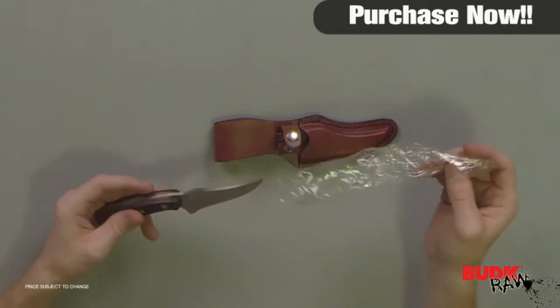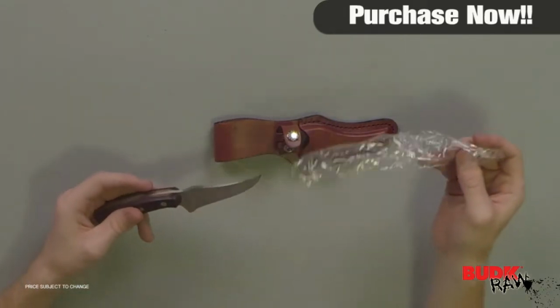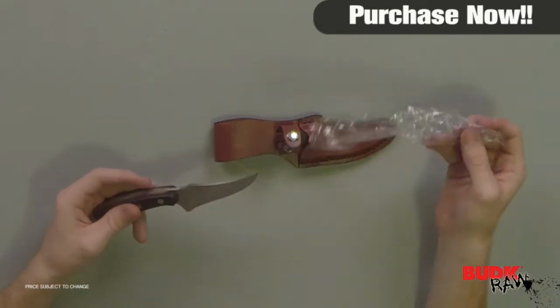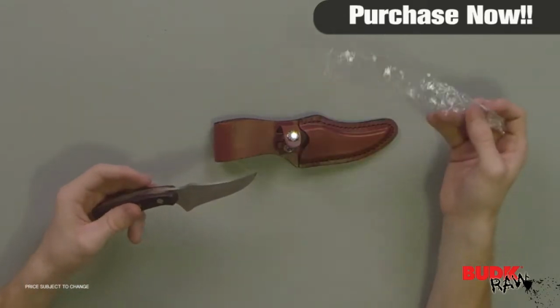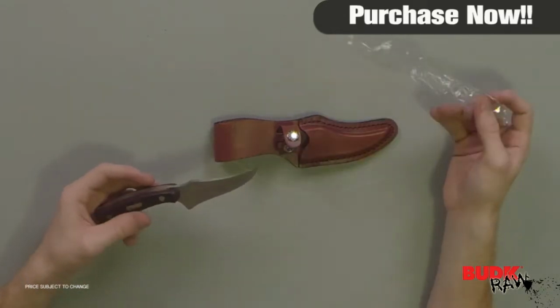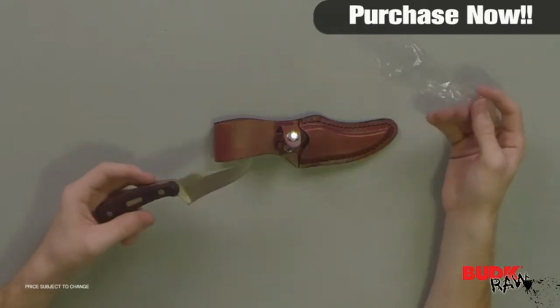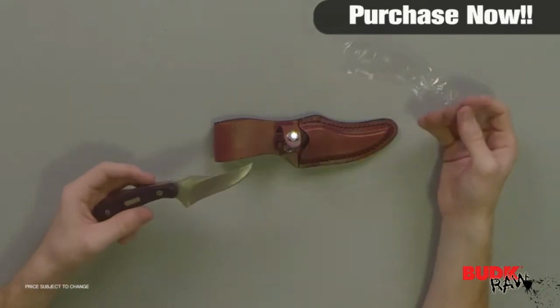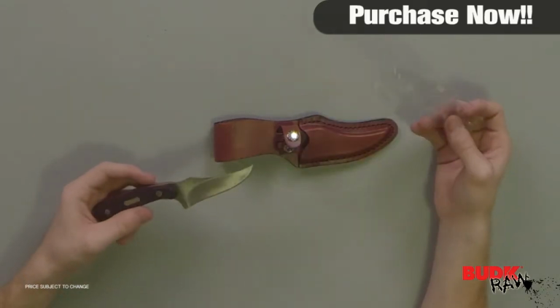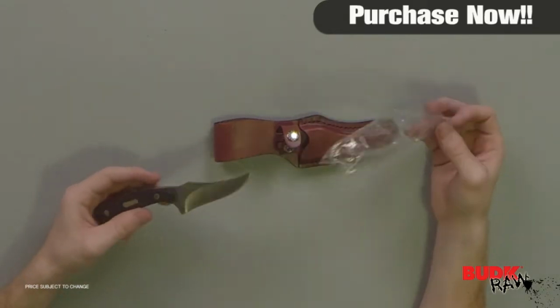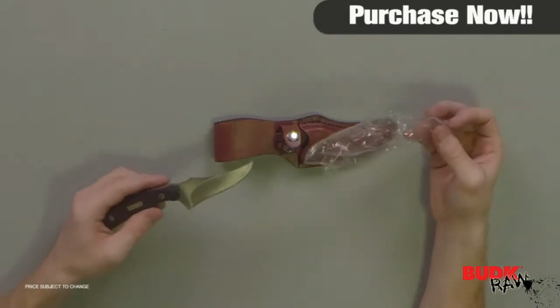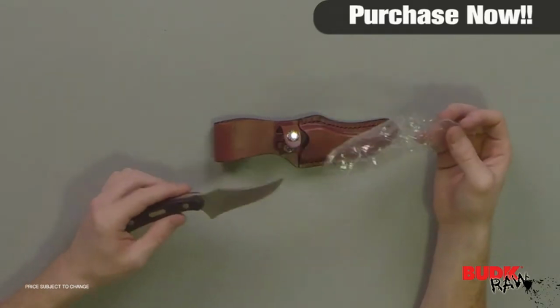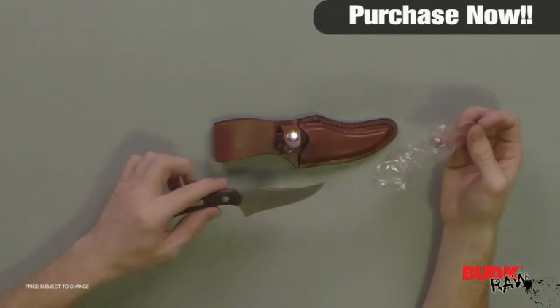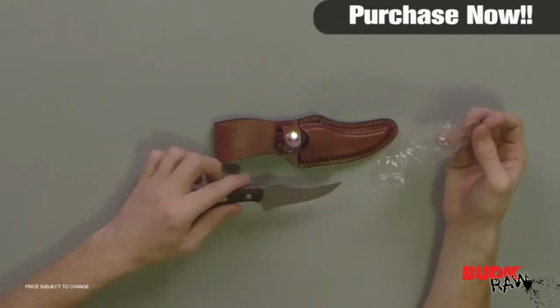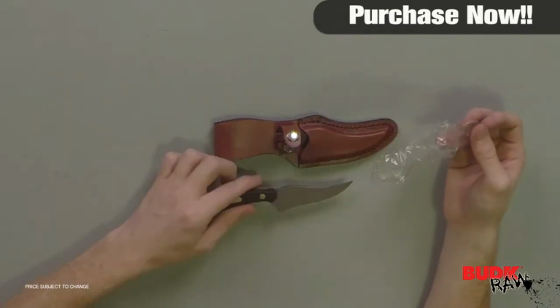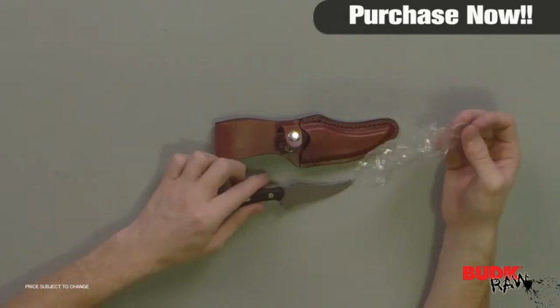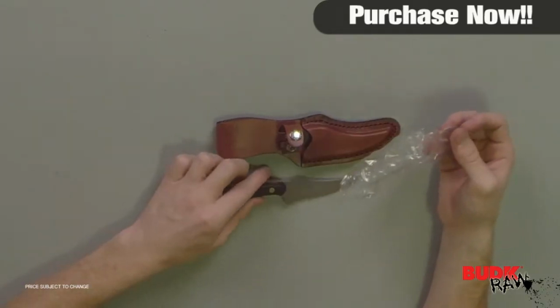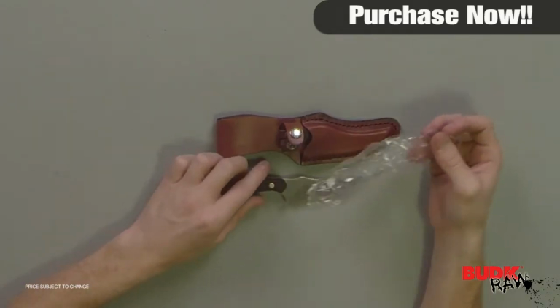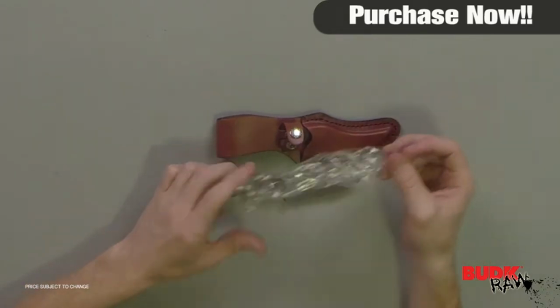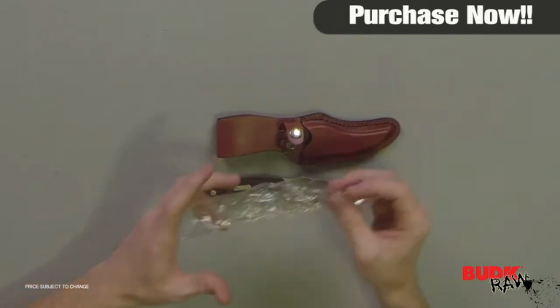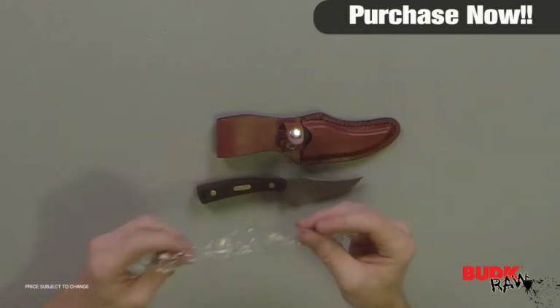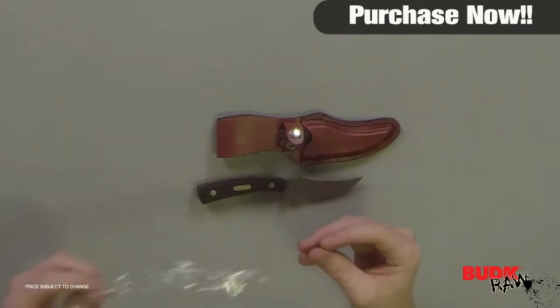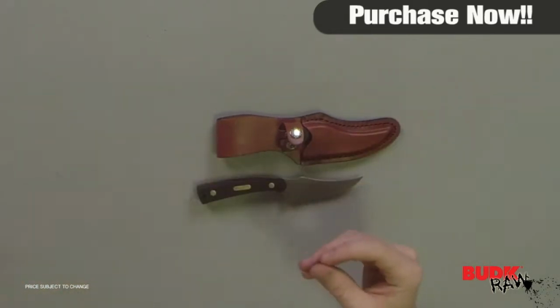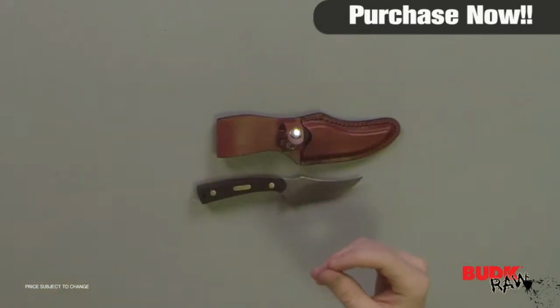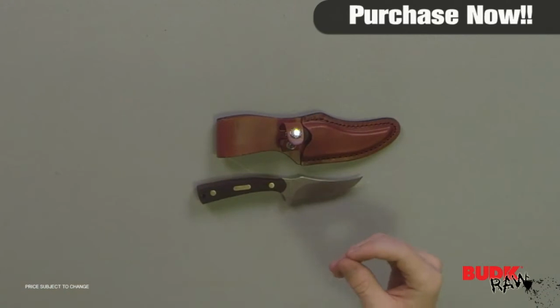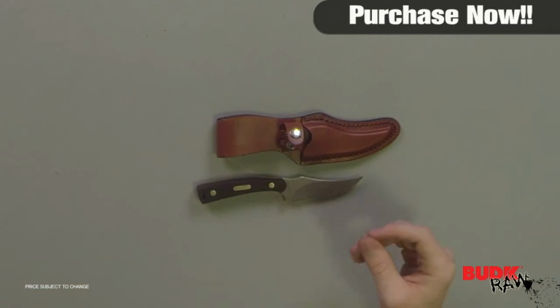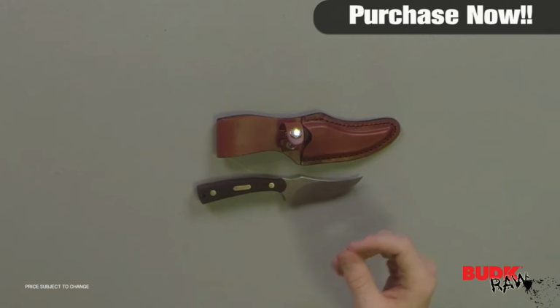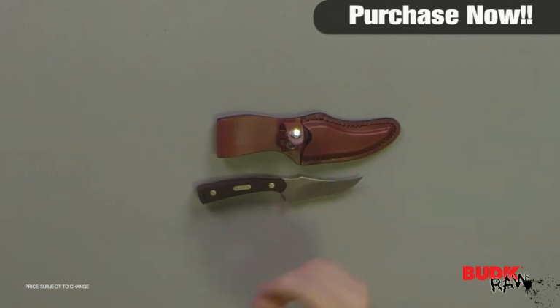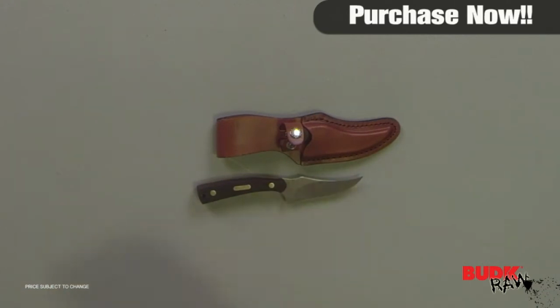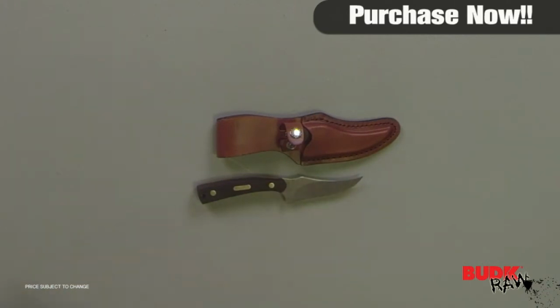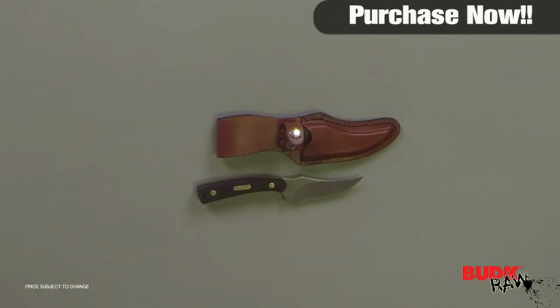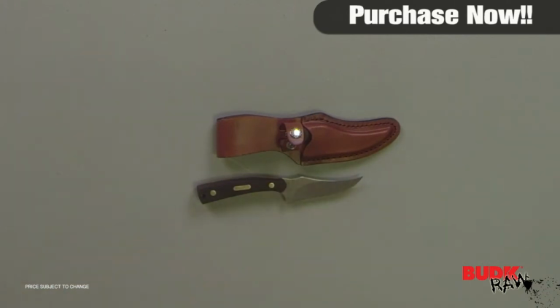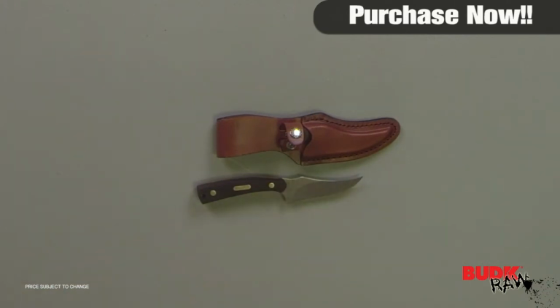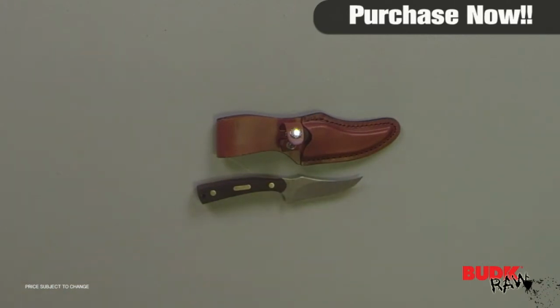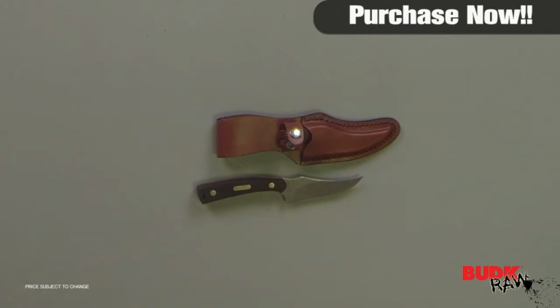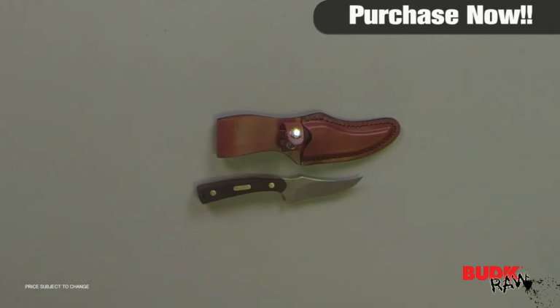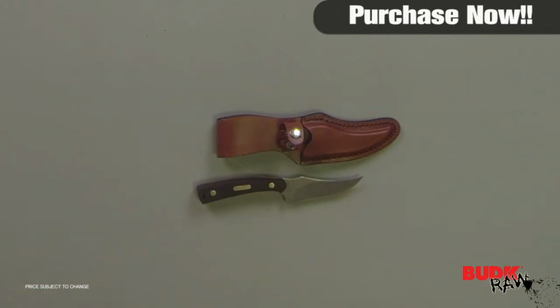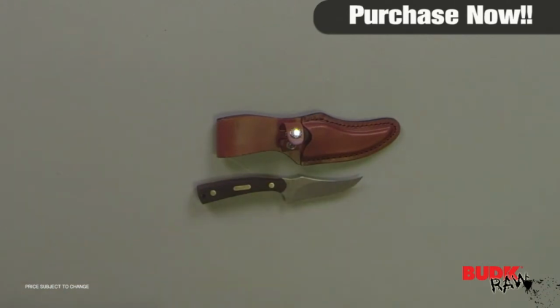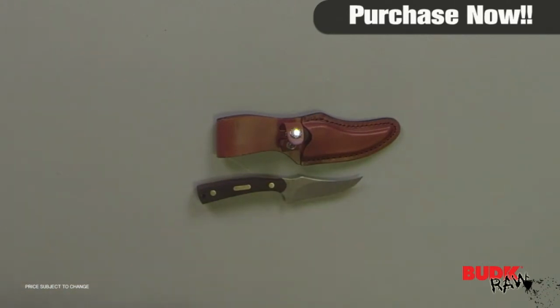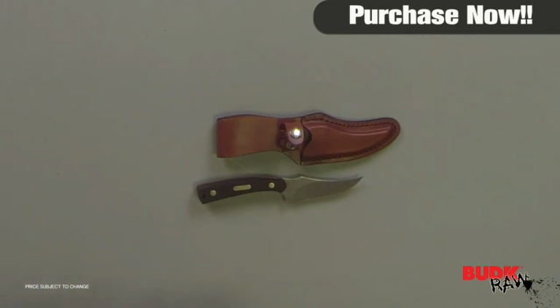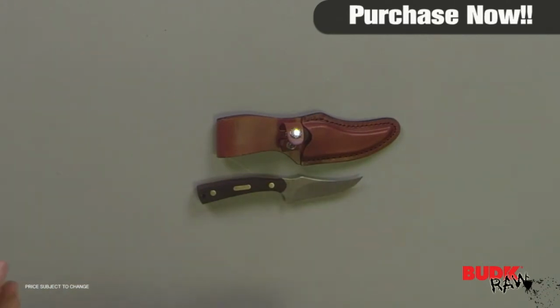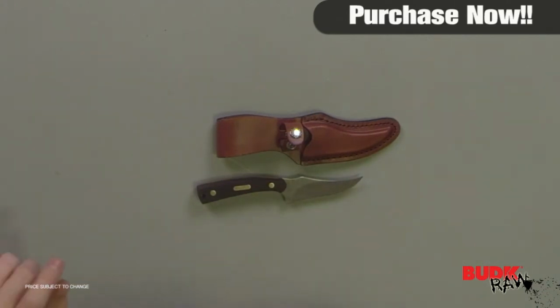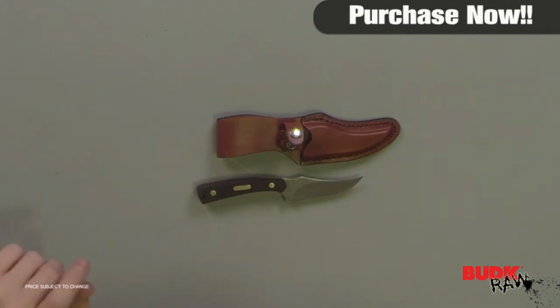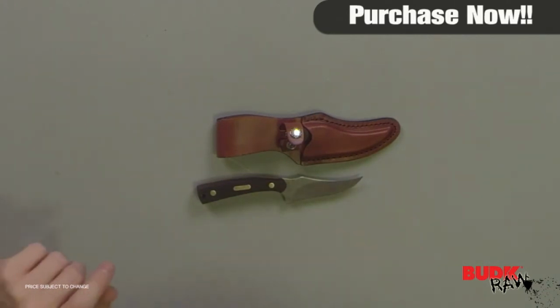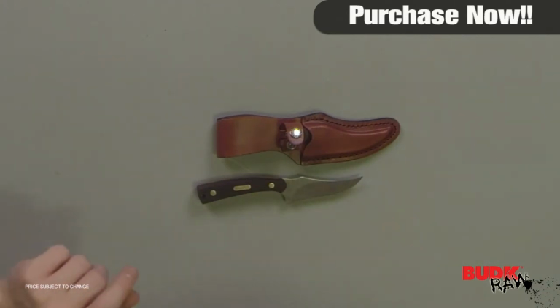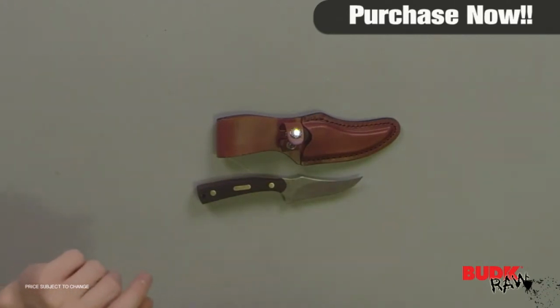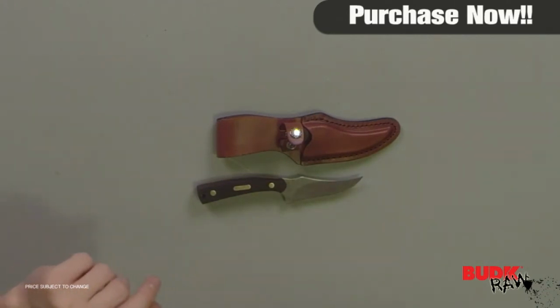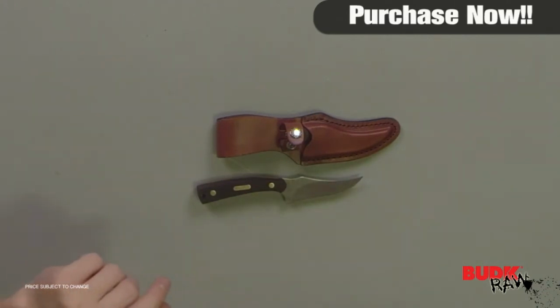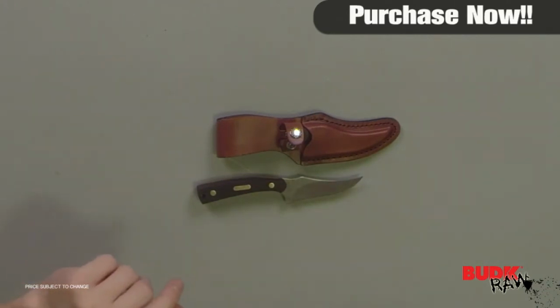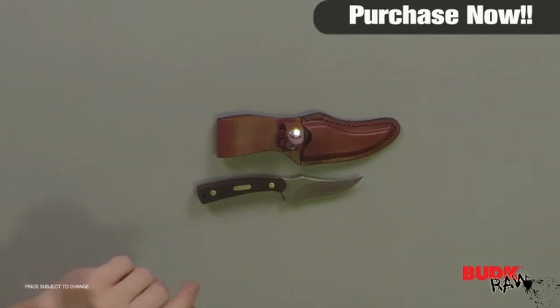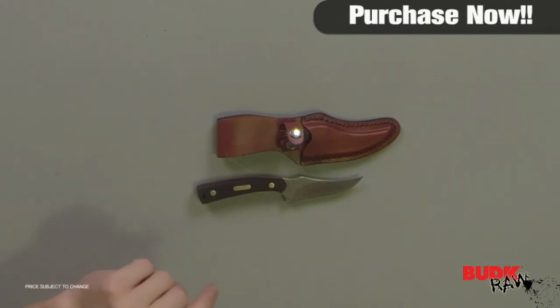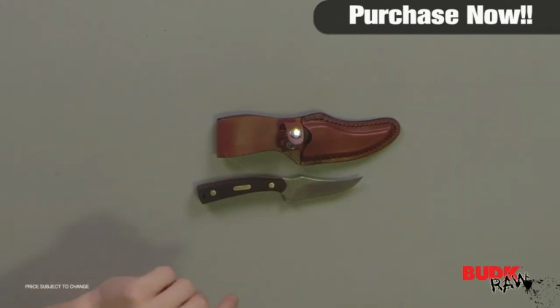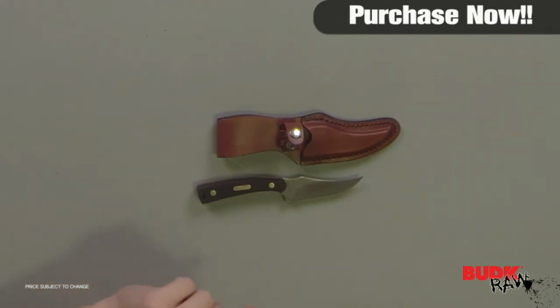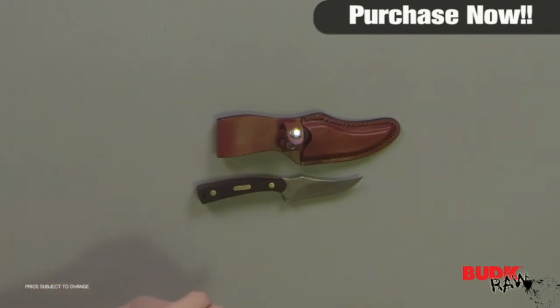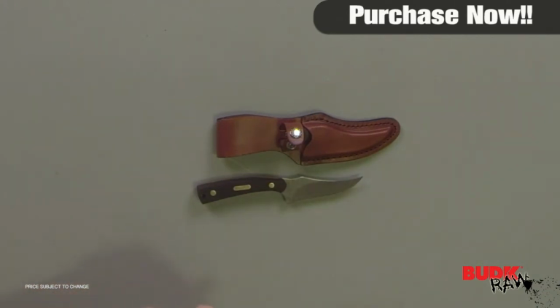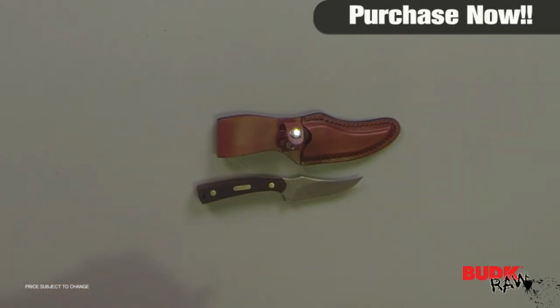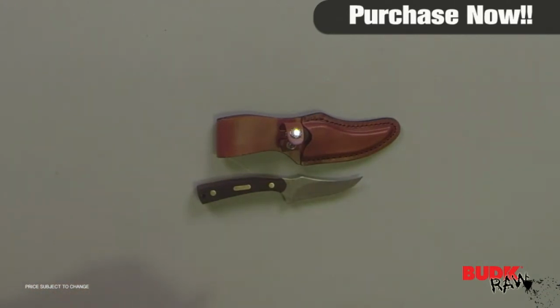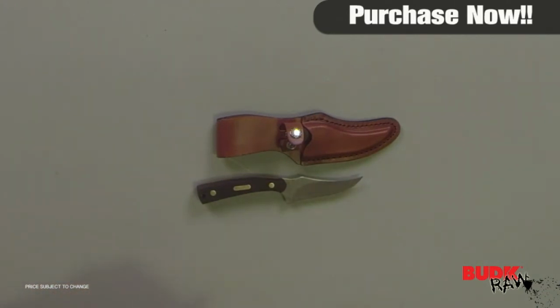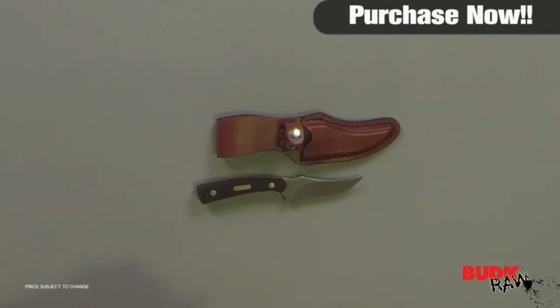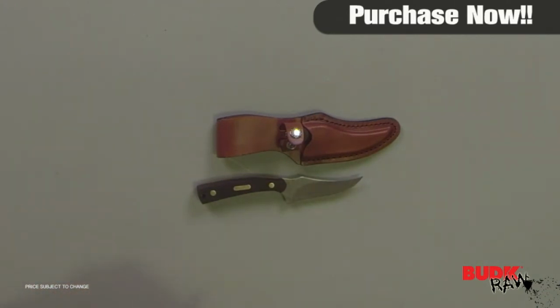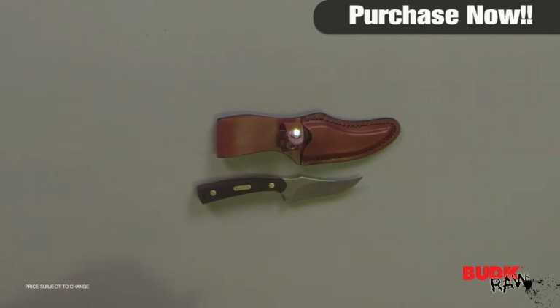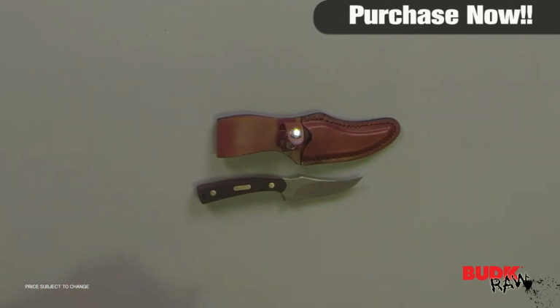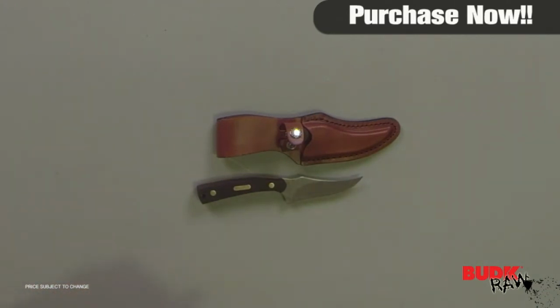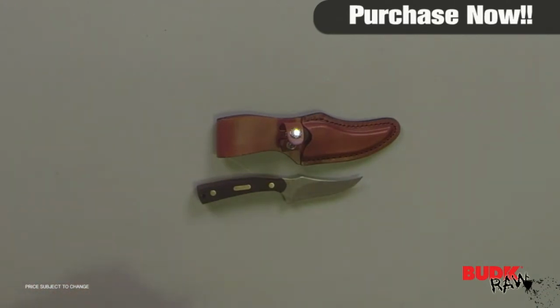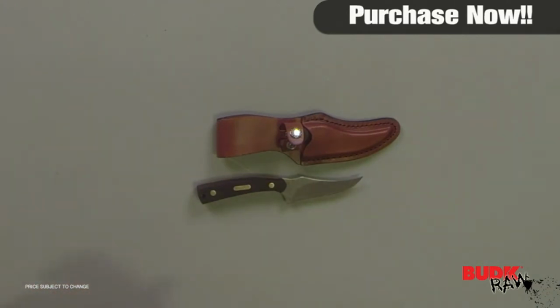Features a 3.25 inch clip Skinner blade. Includes leather sheath. It's seven and a quarter inches overall.